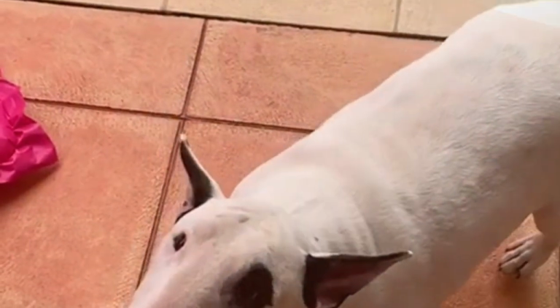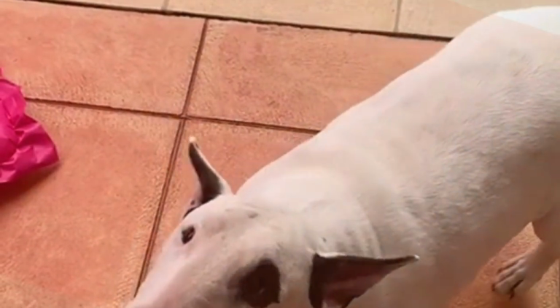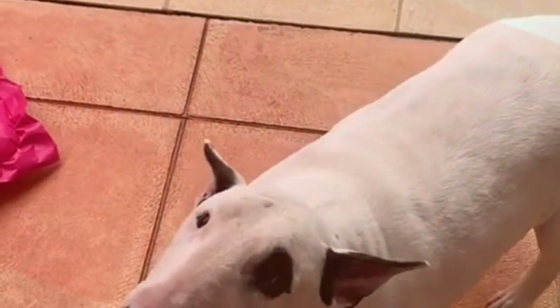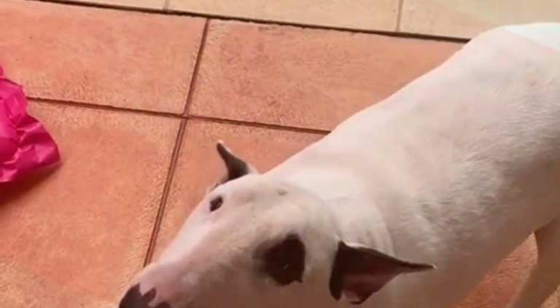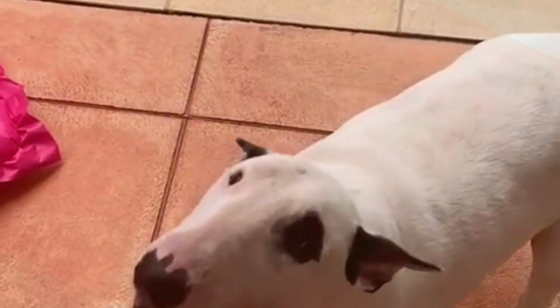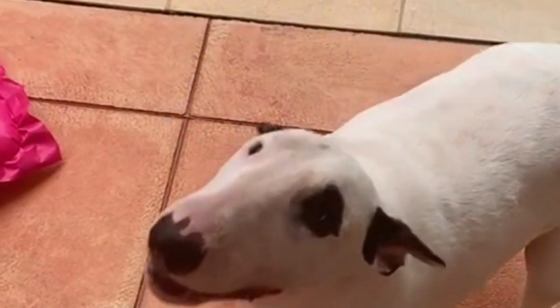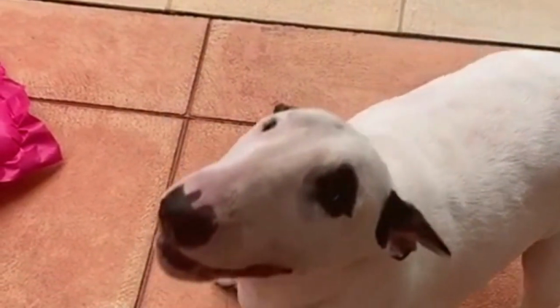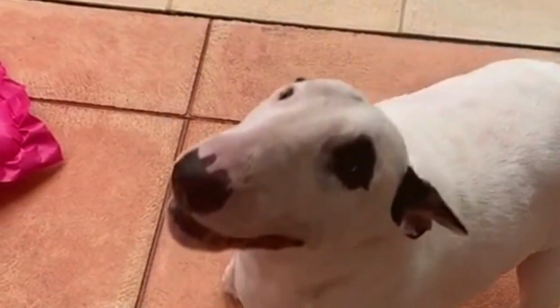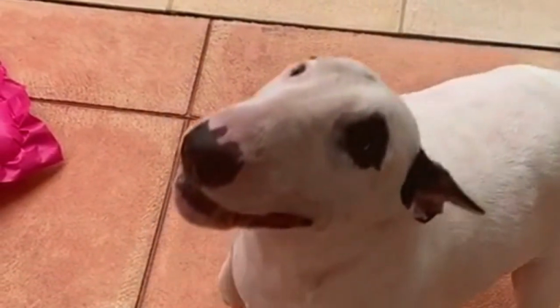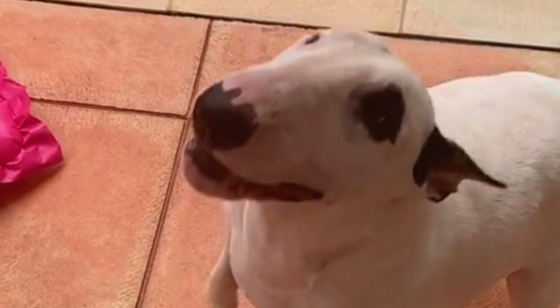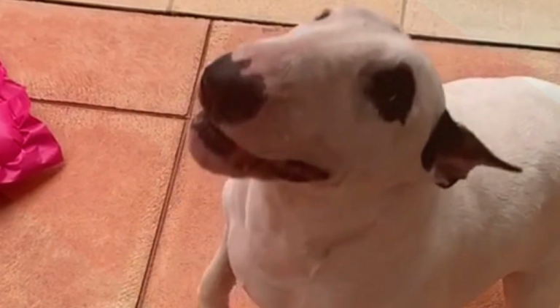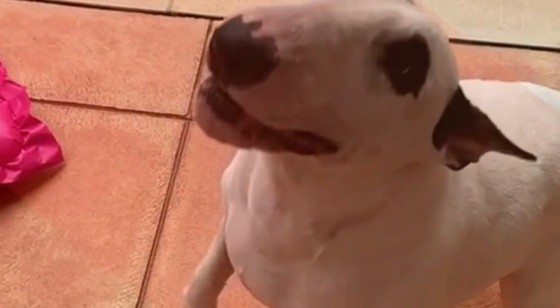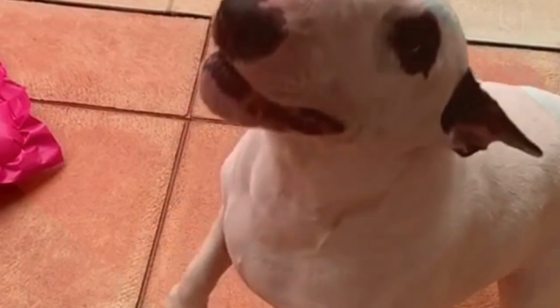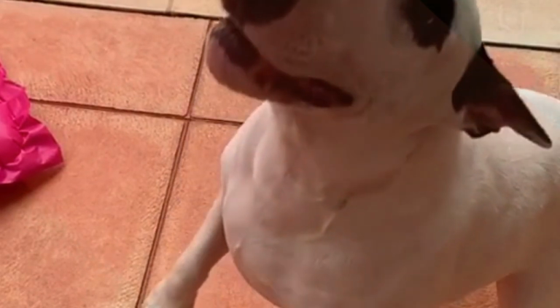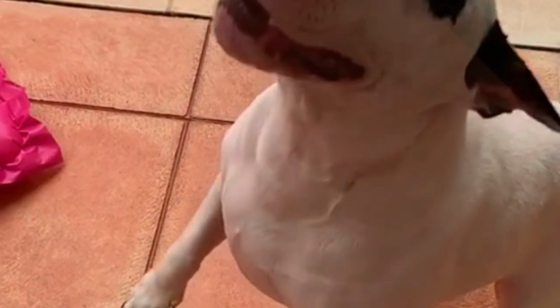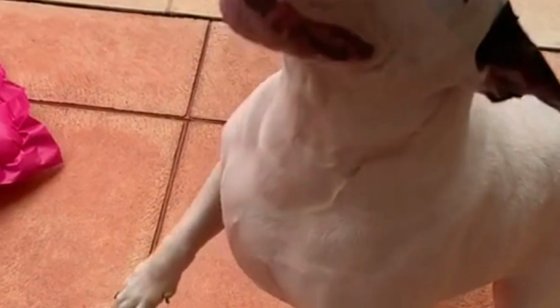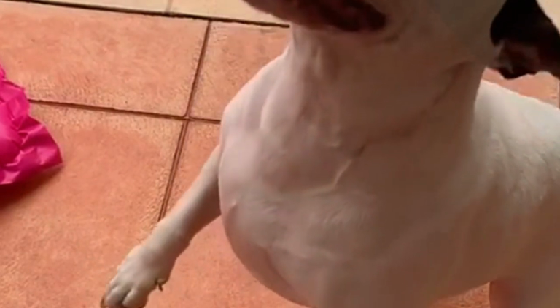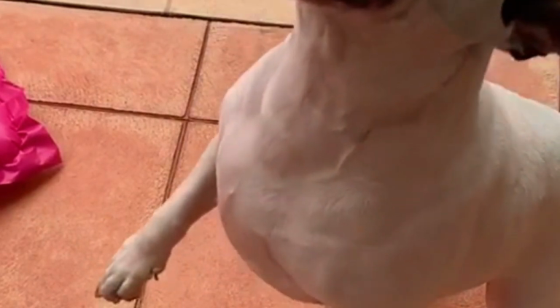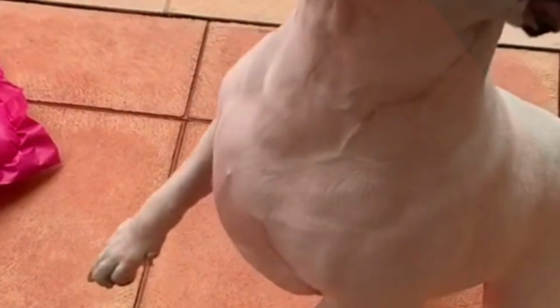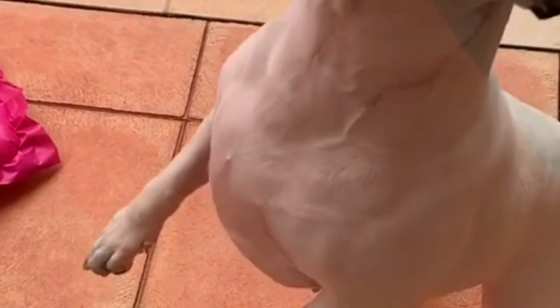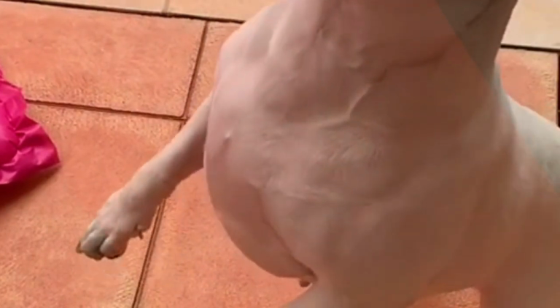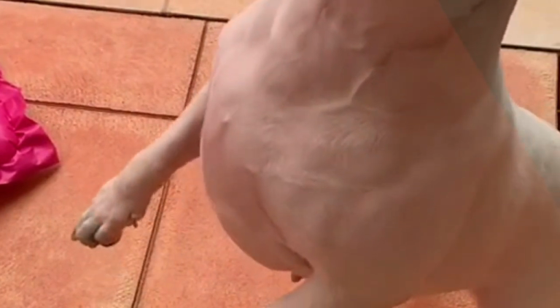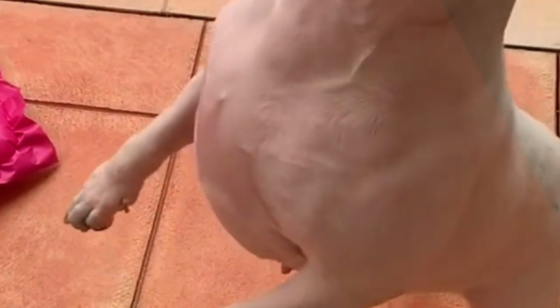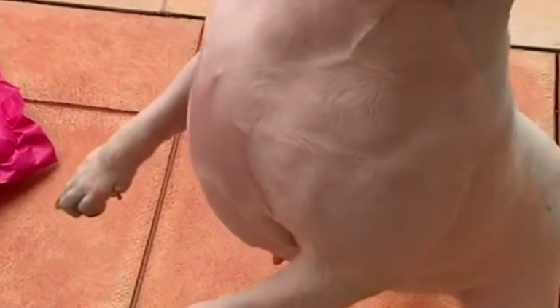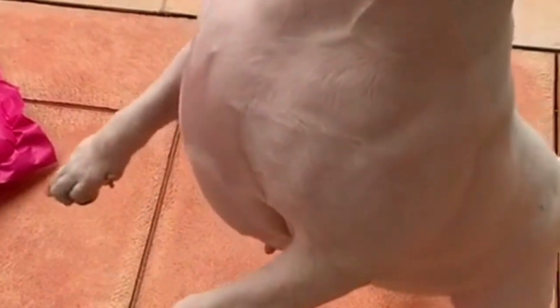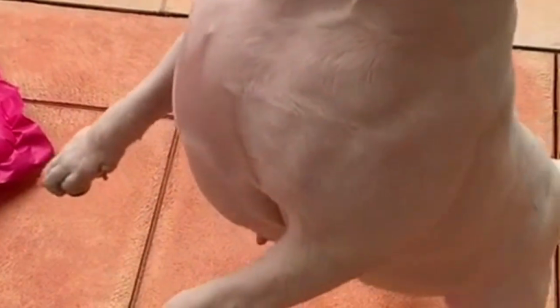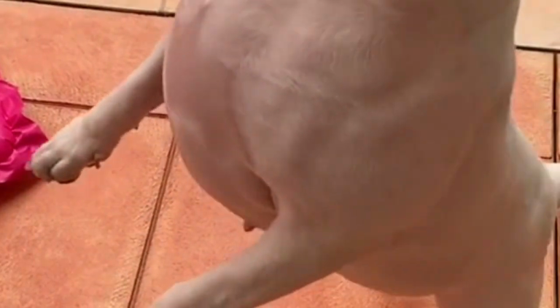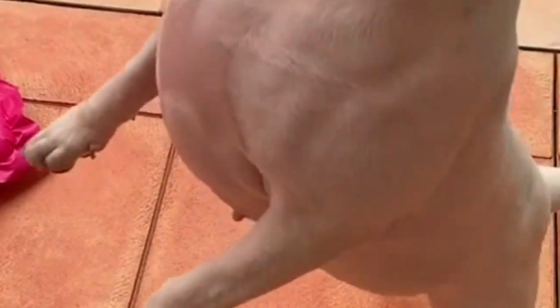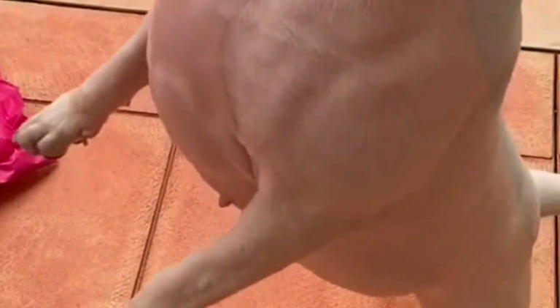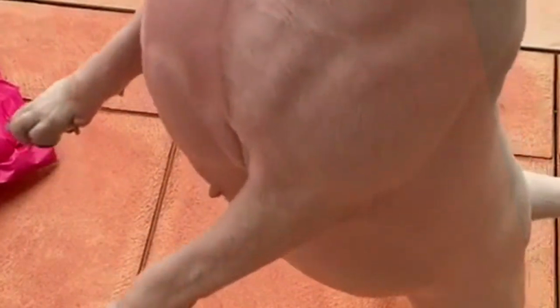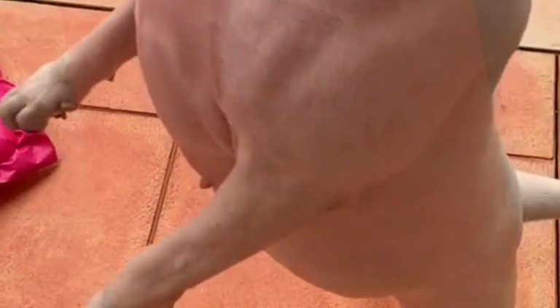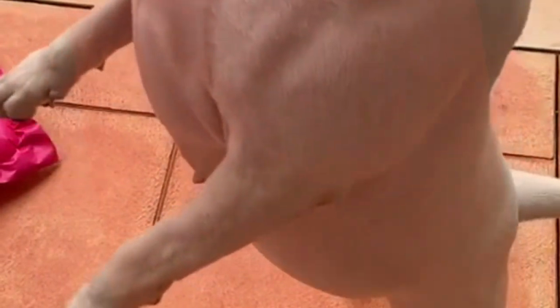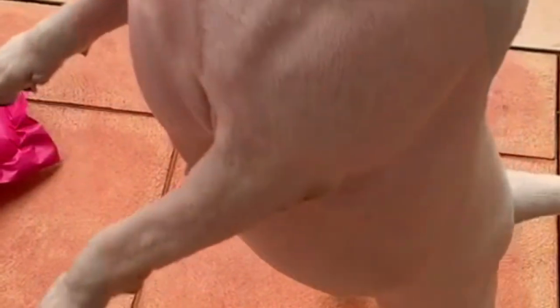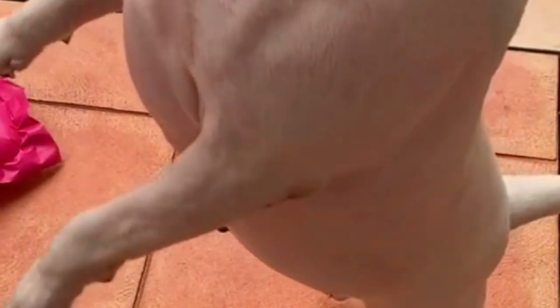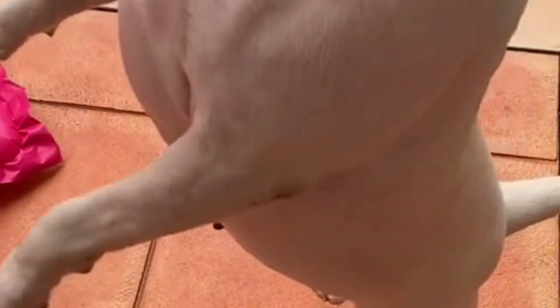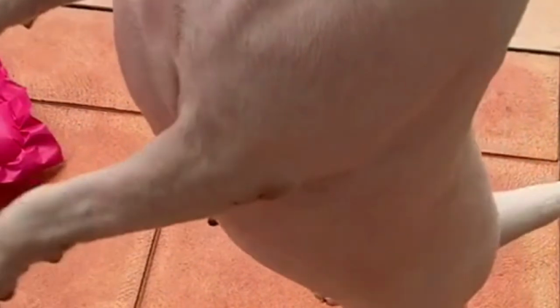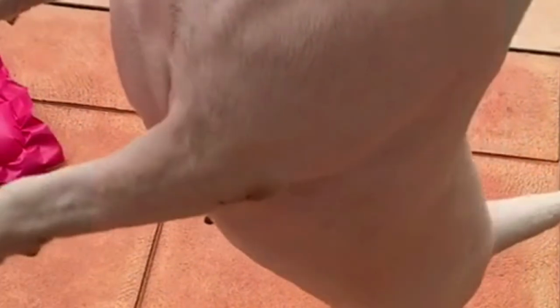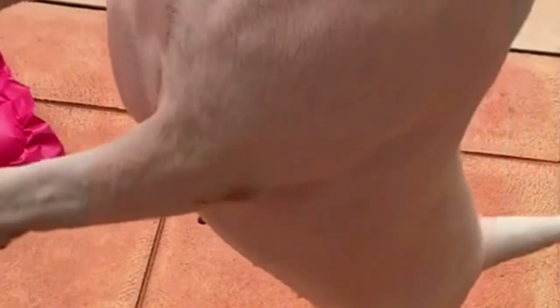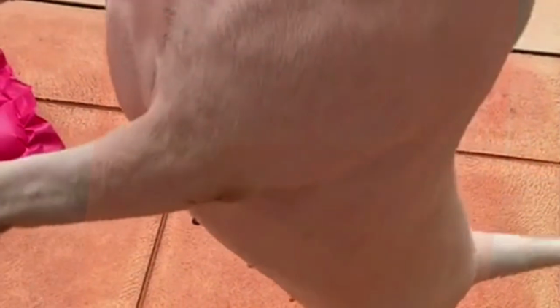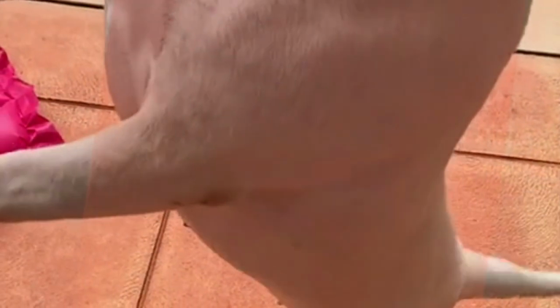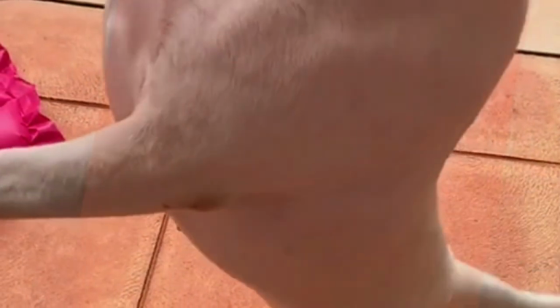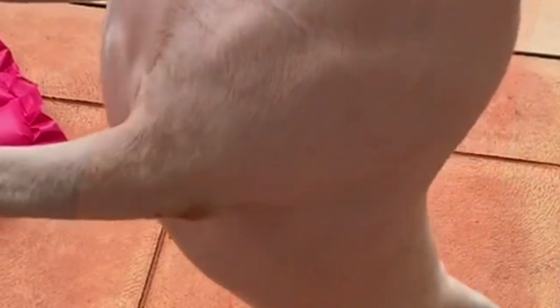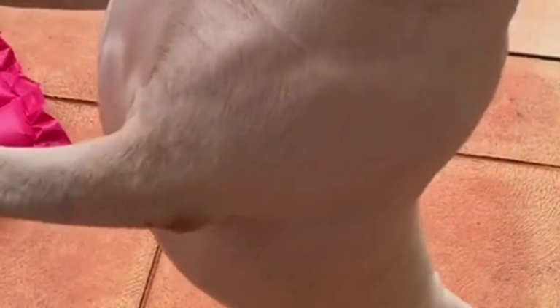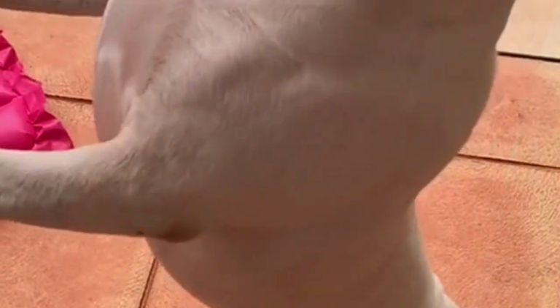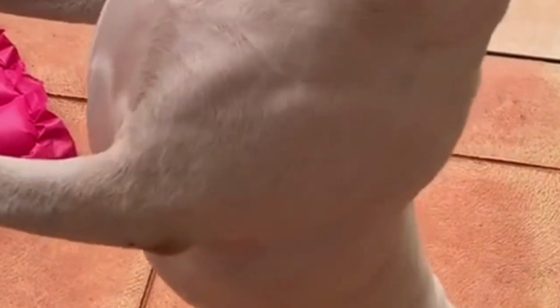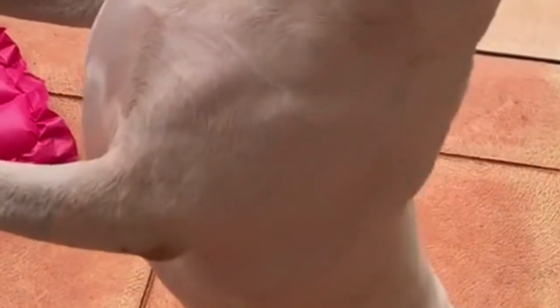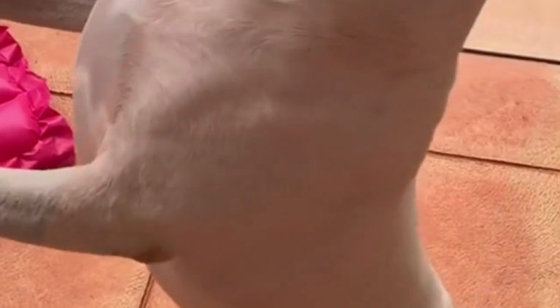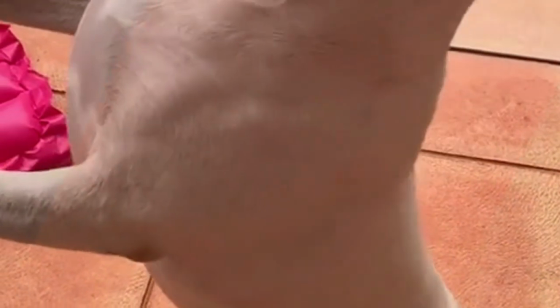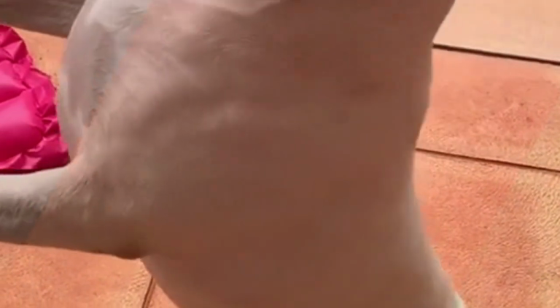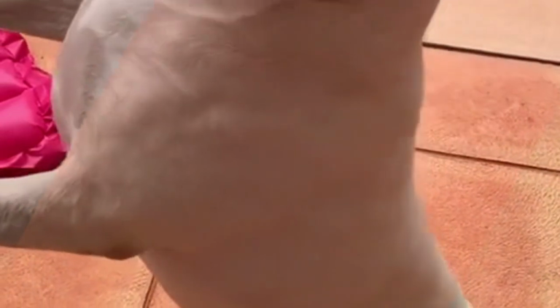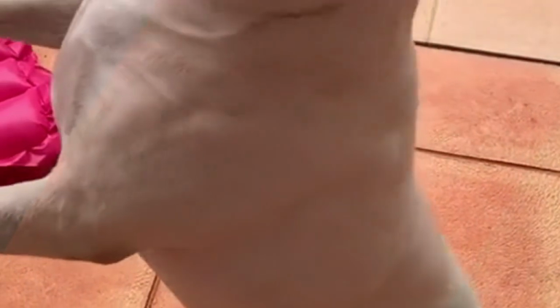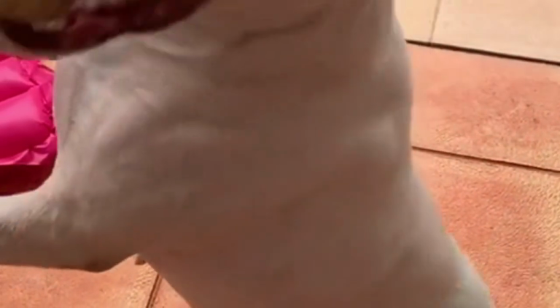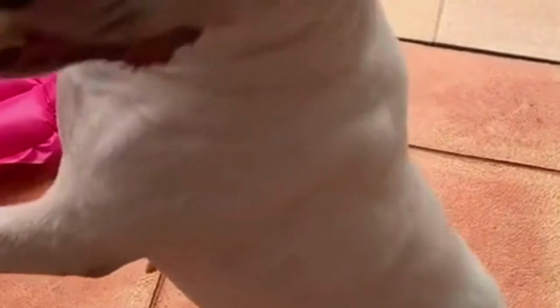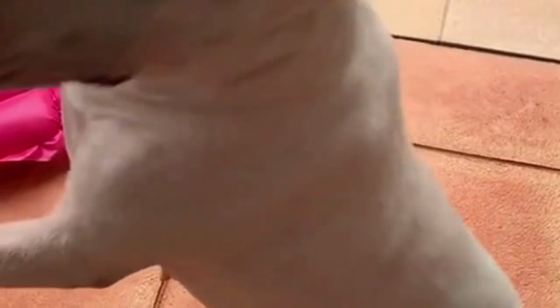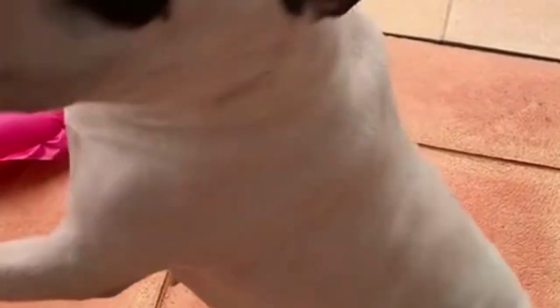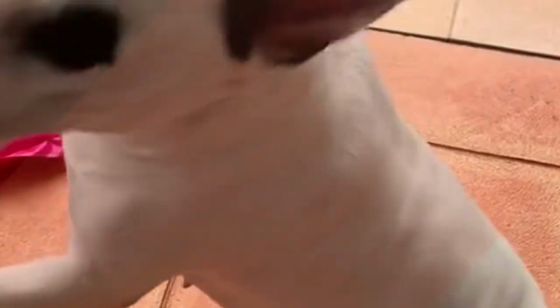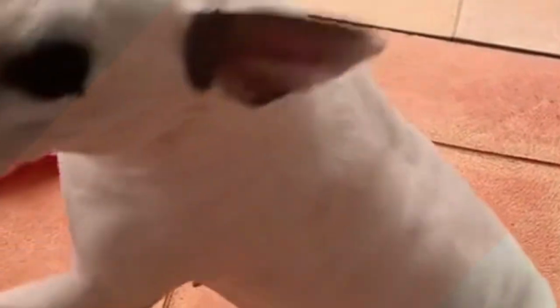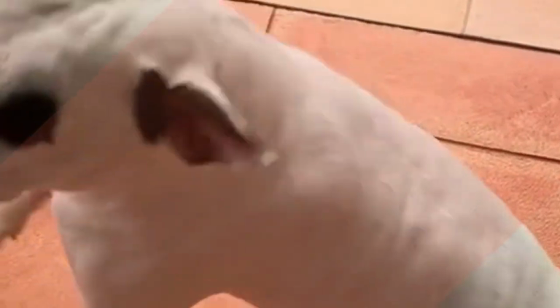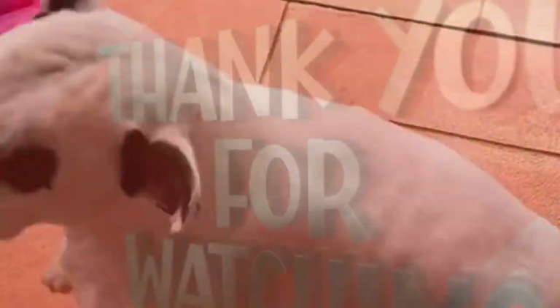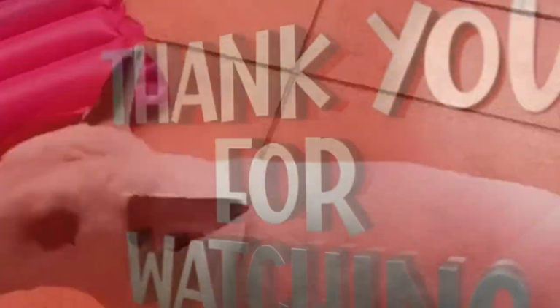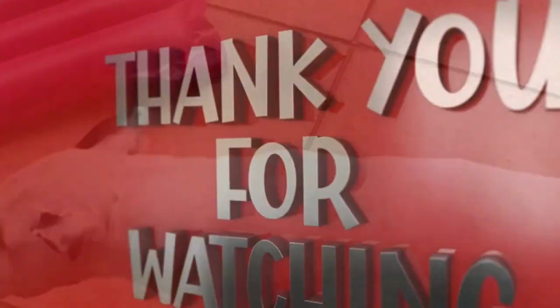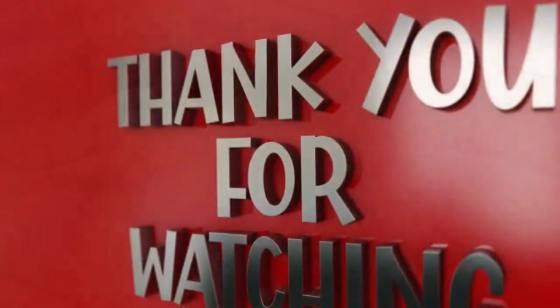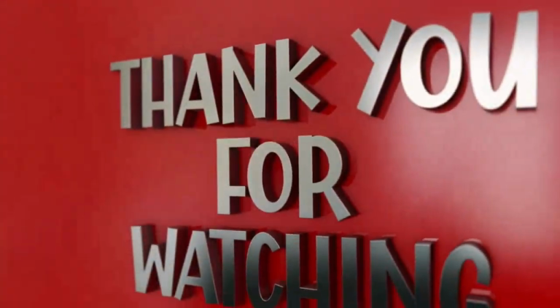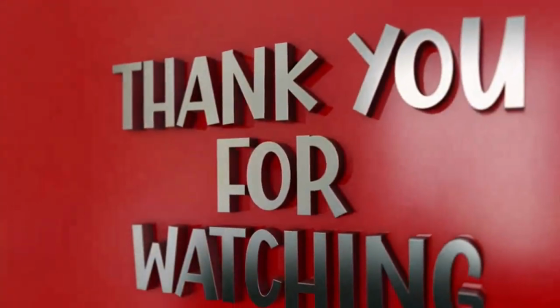Thank you for joining us today, and until next time, take care, and see you soon. Thank you for watching.